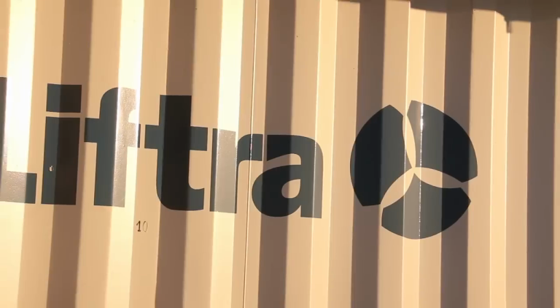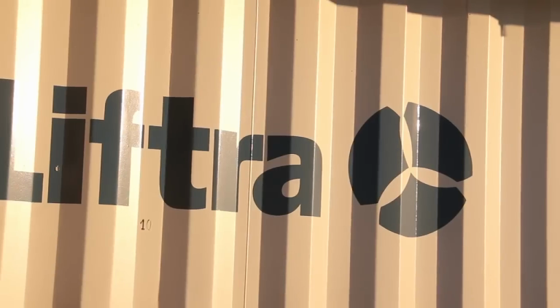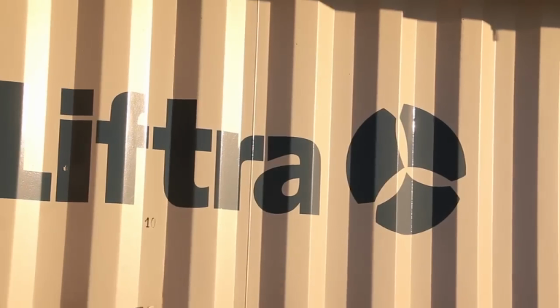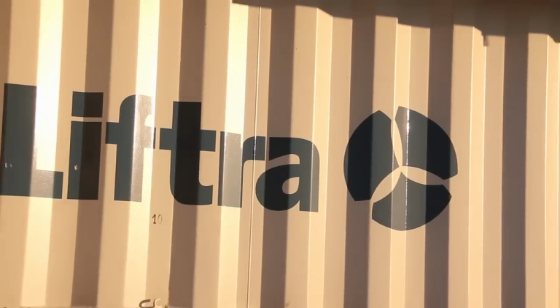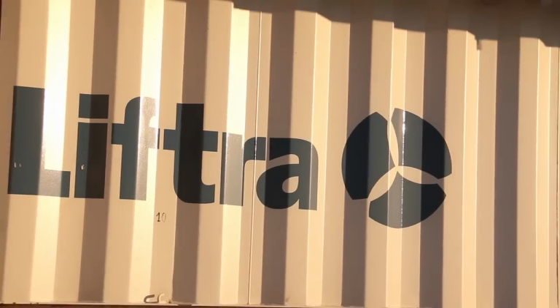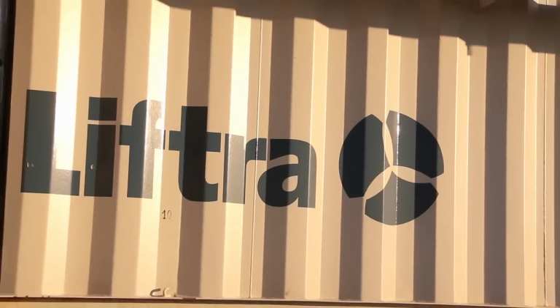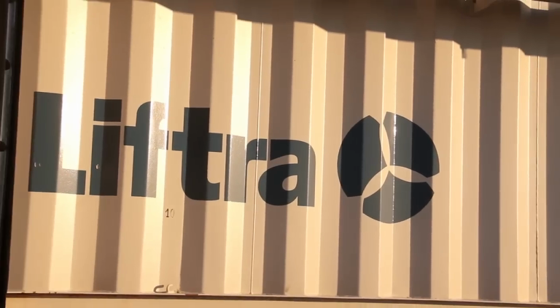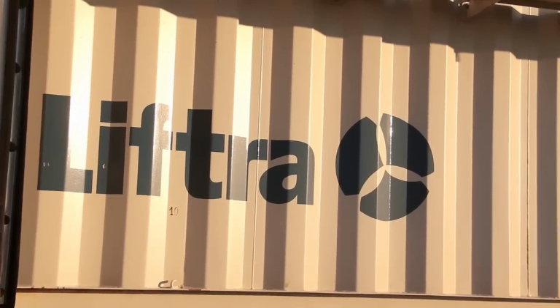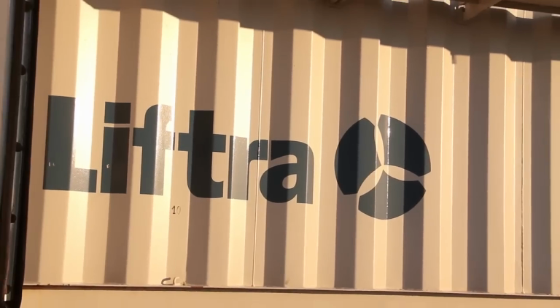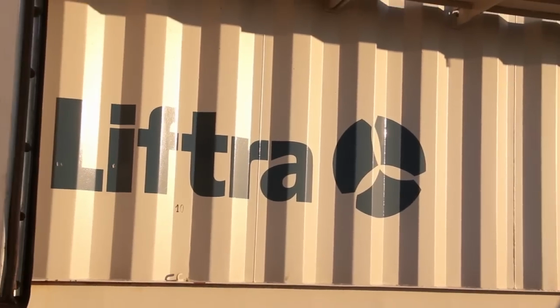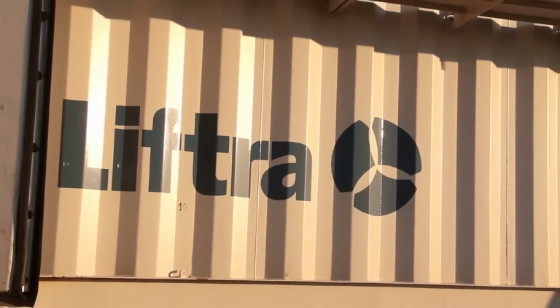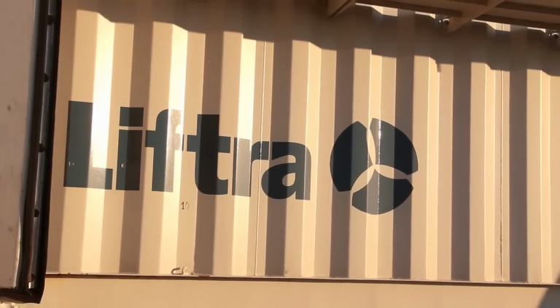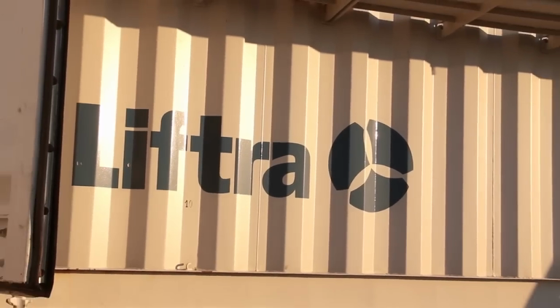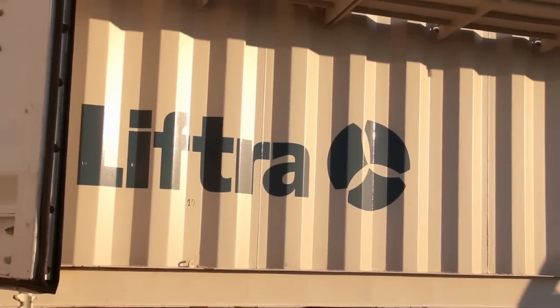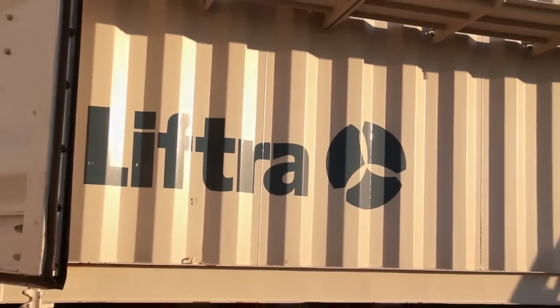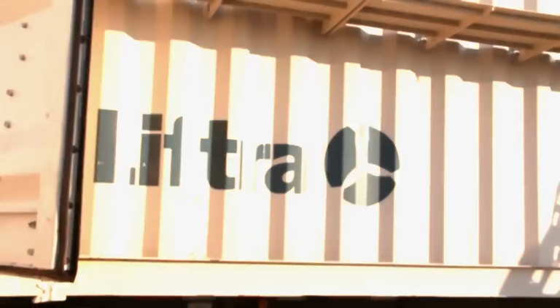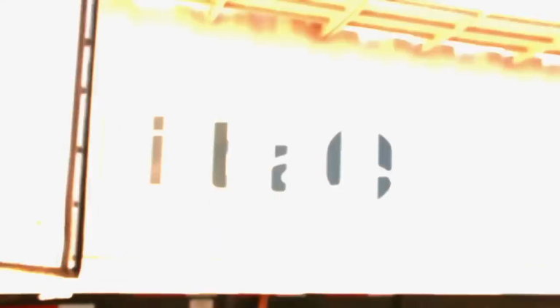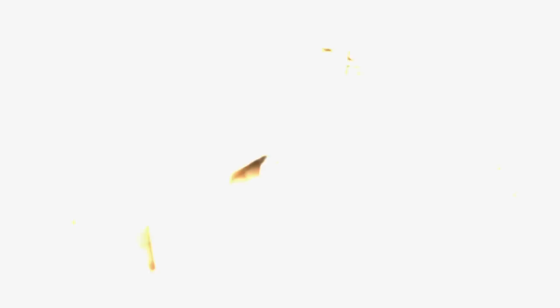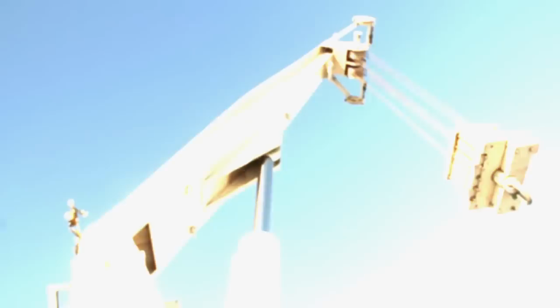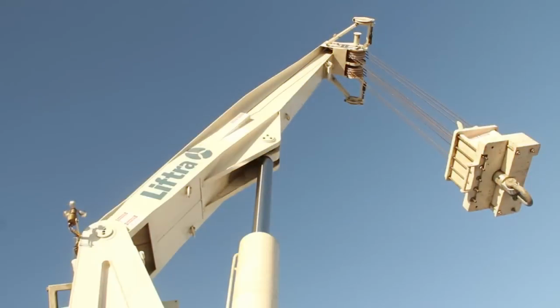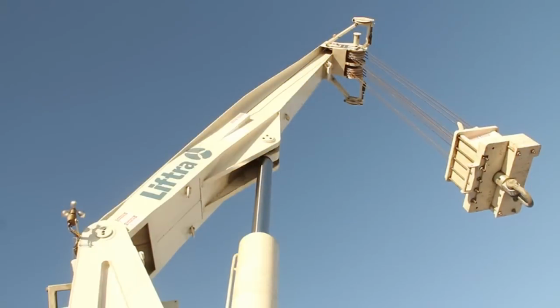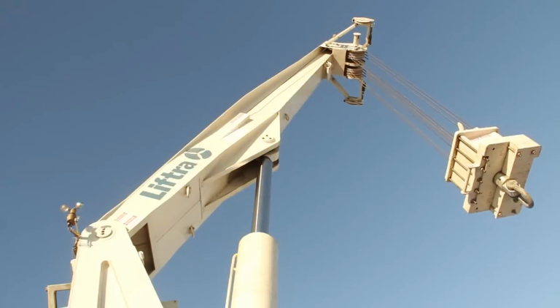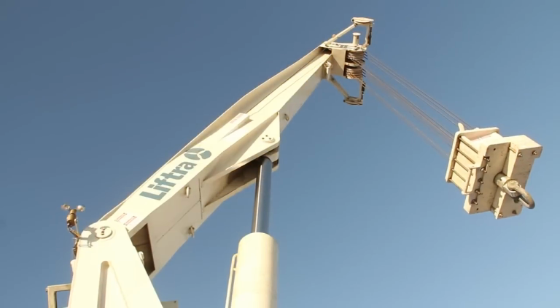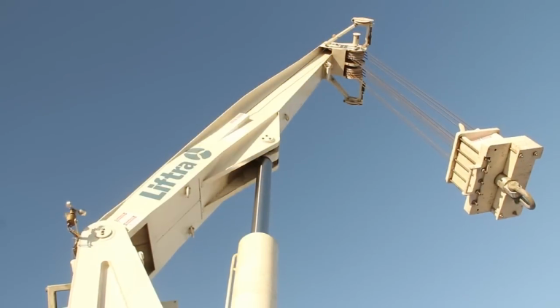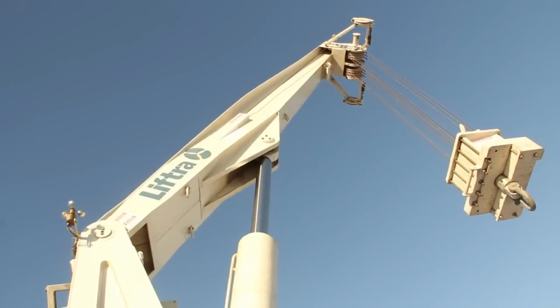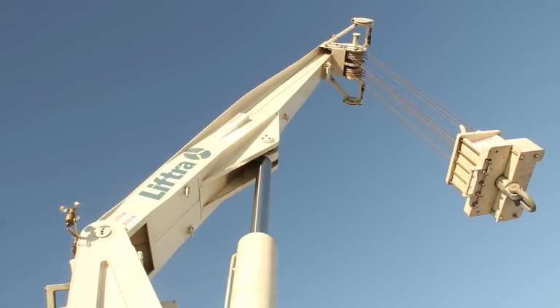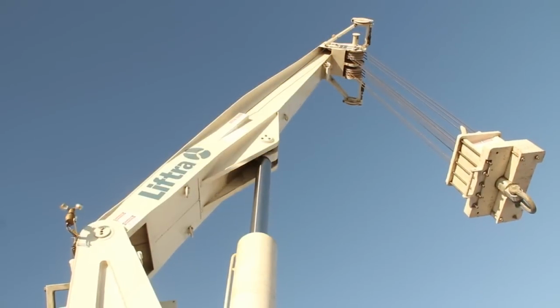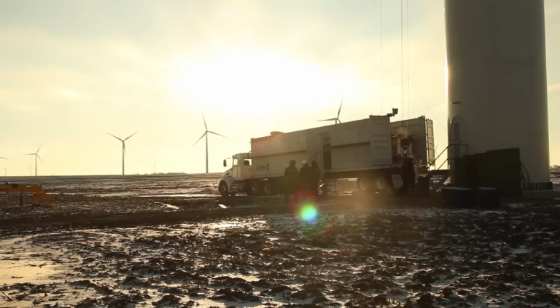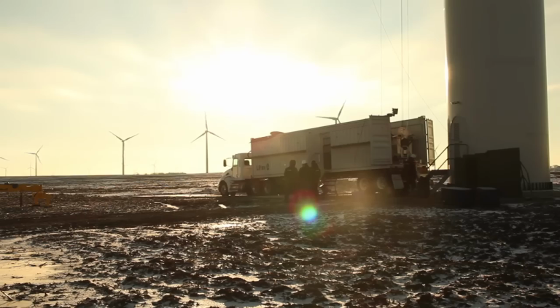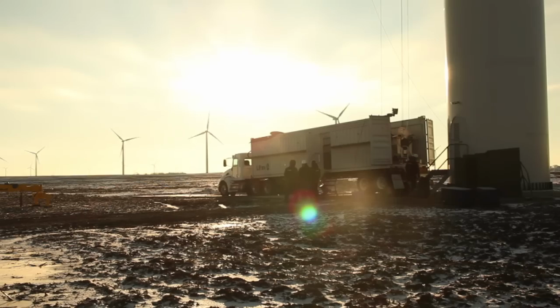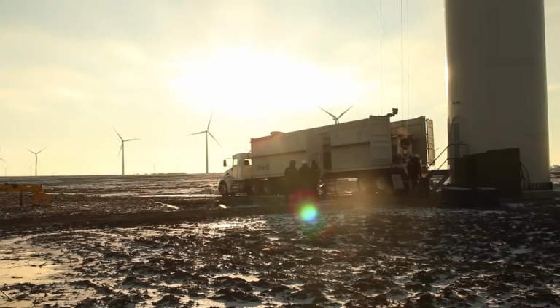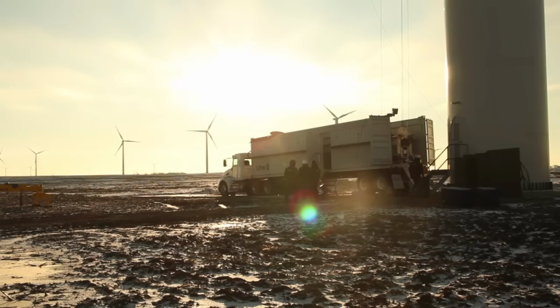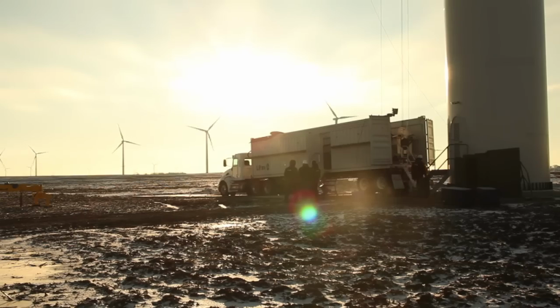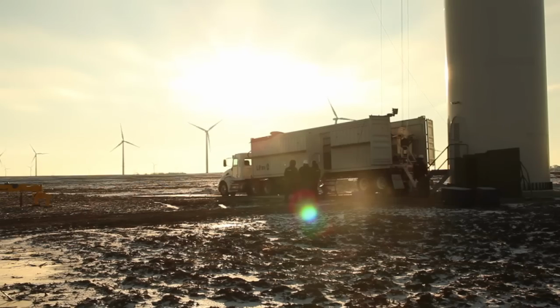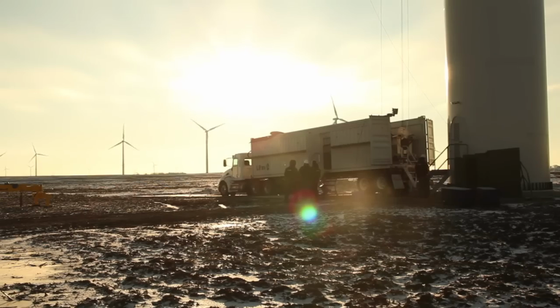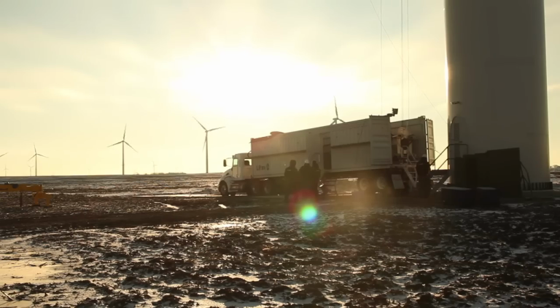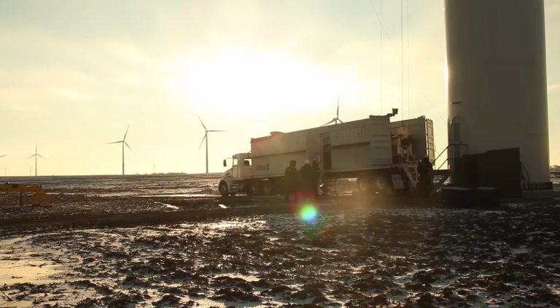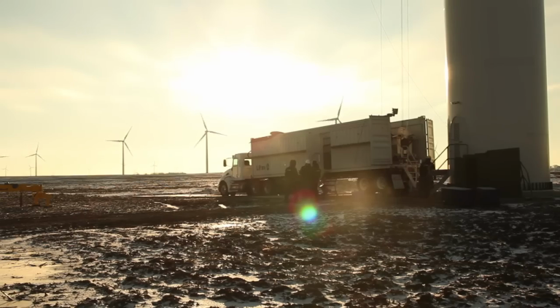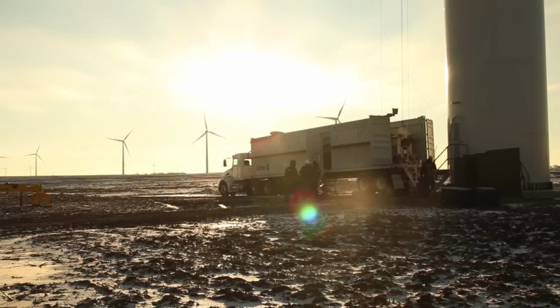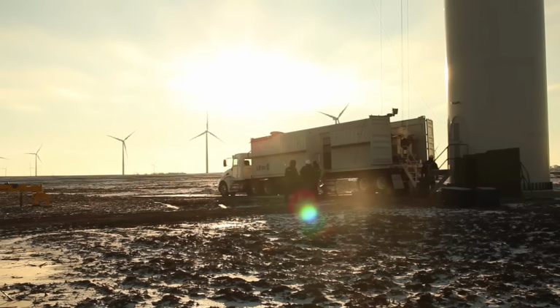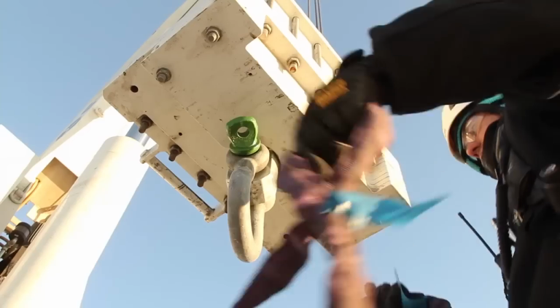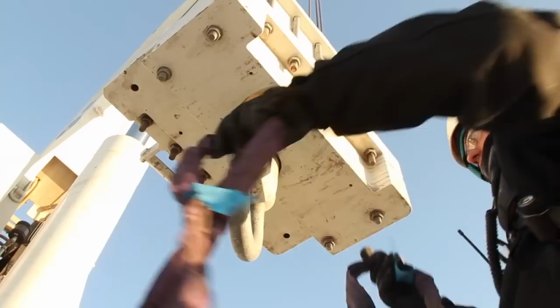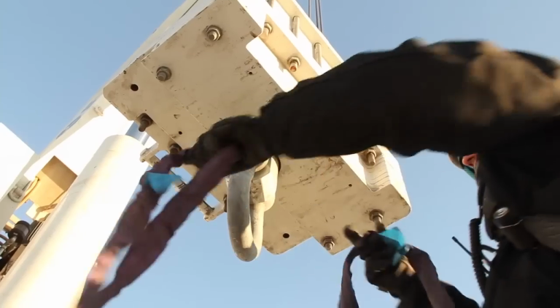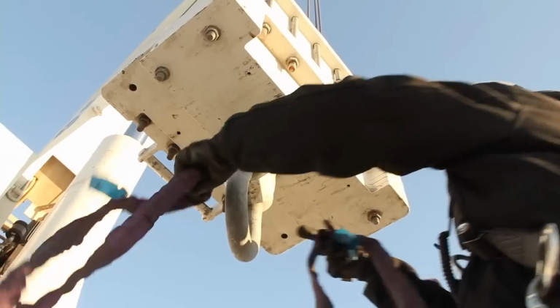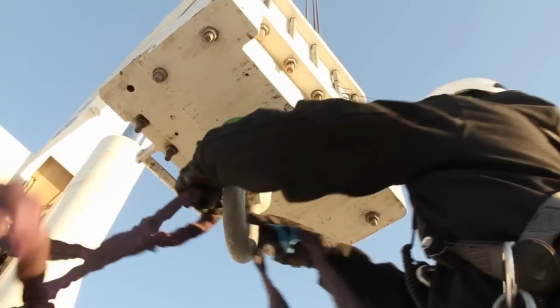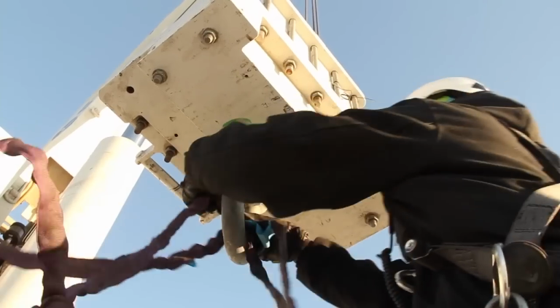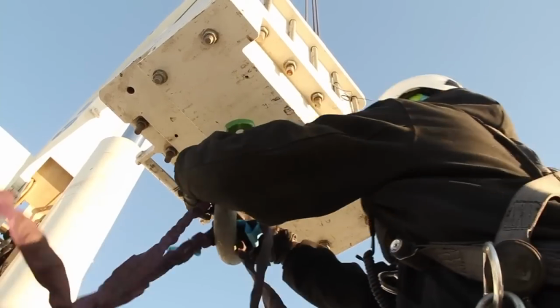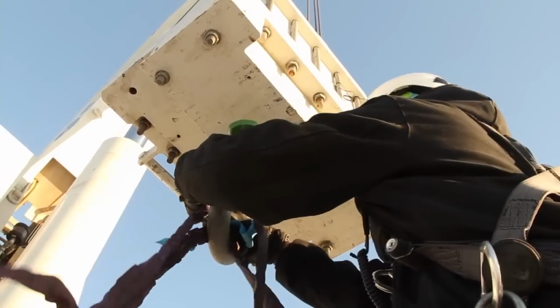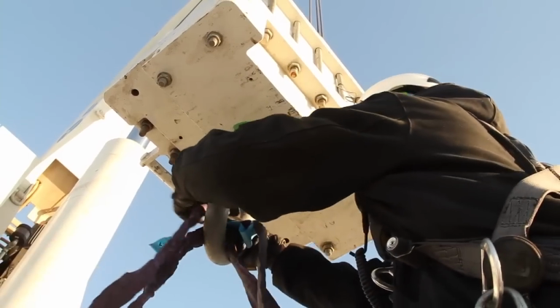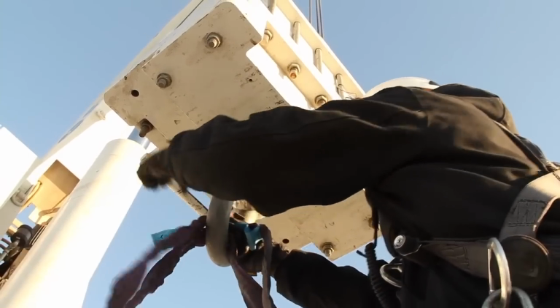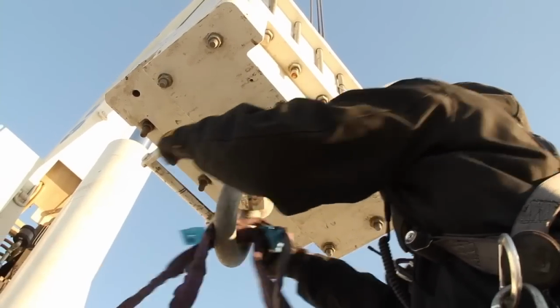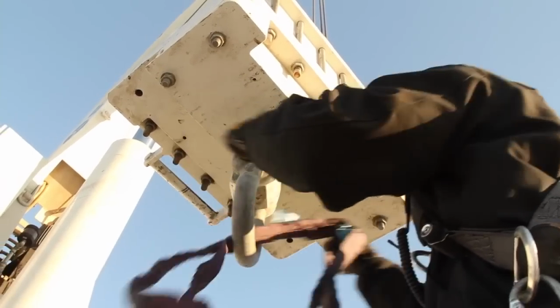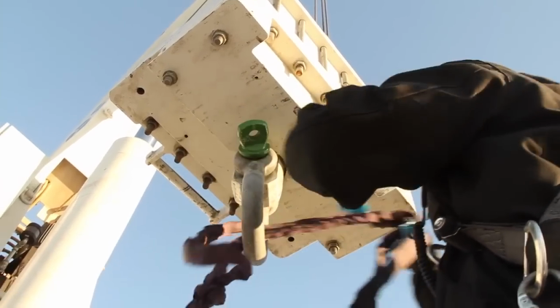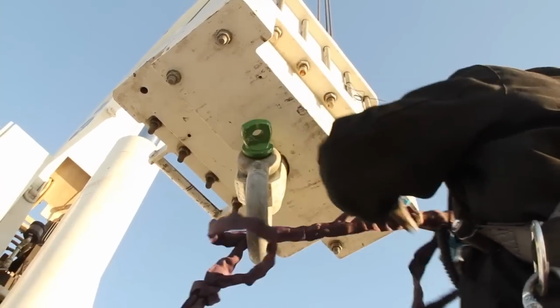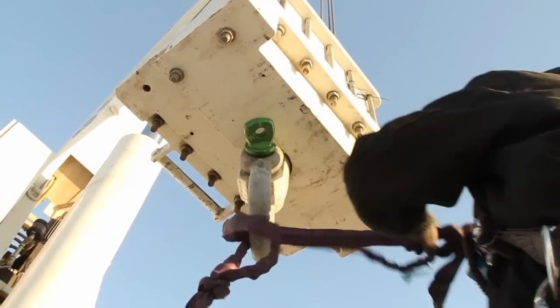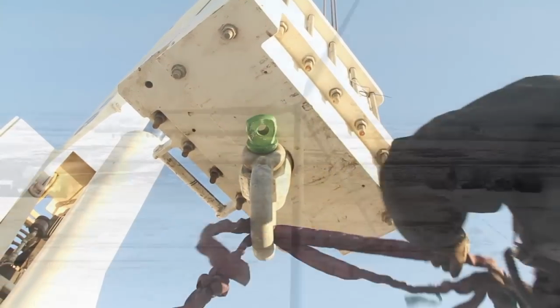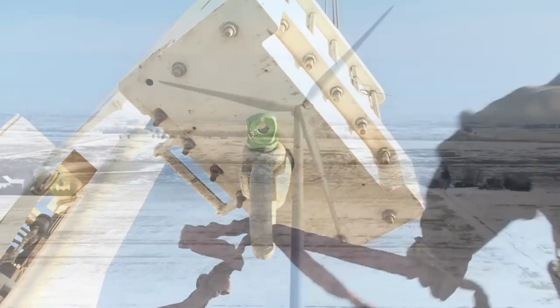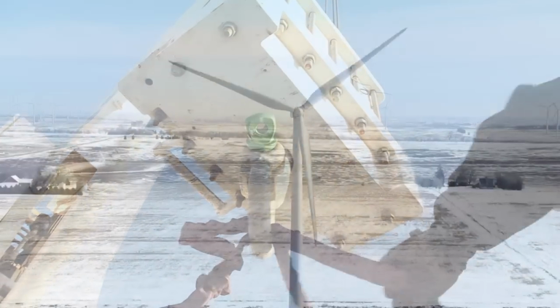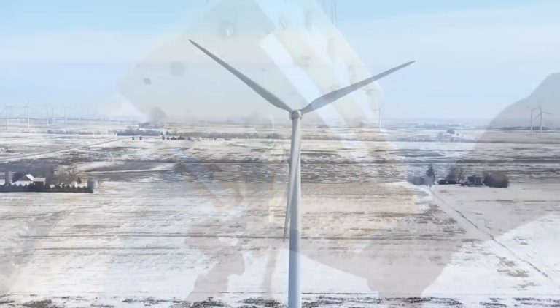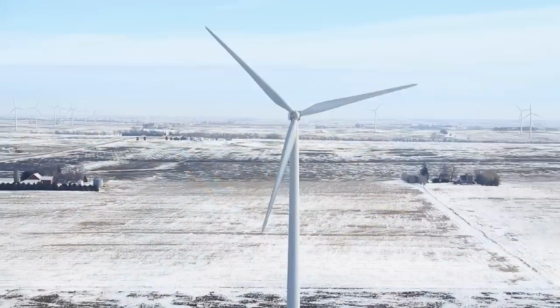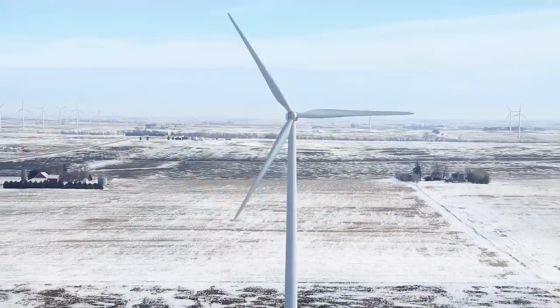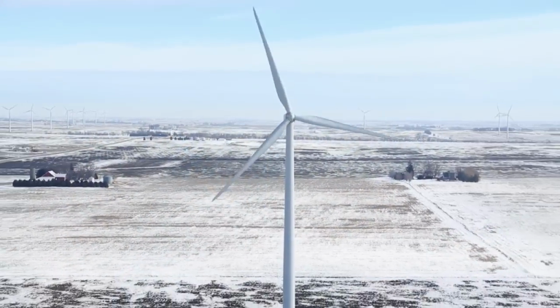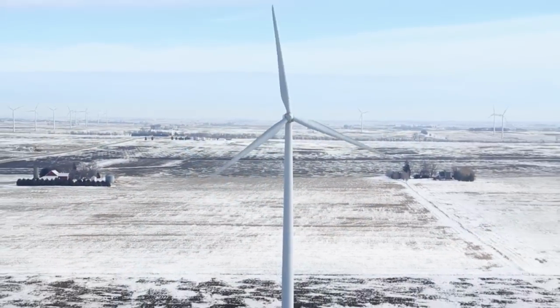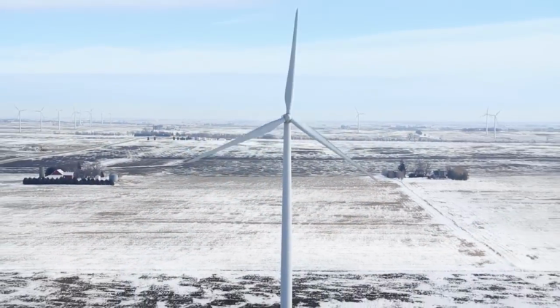Liftry USA specializes in lifting, transportation and handling of heavy components within the wind turbine industry.